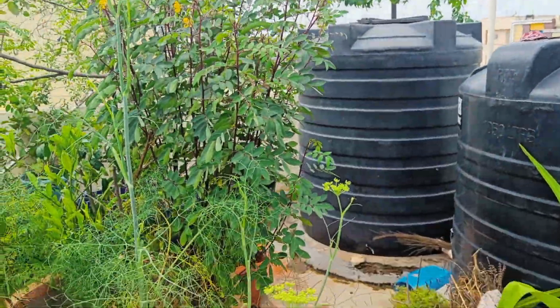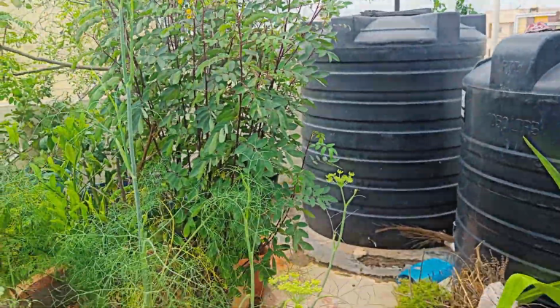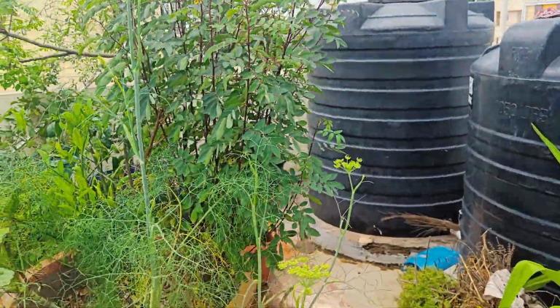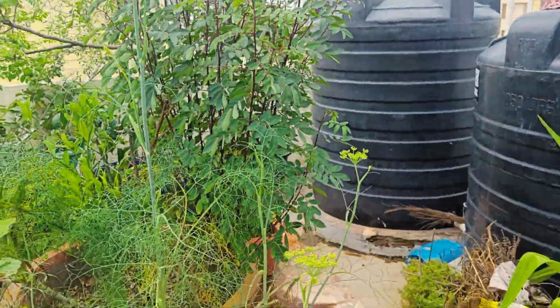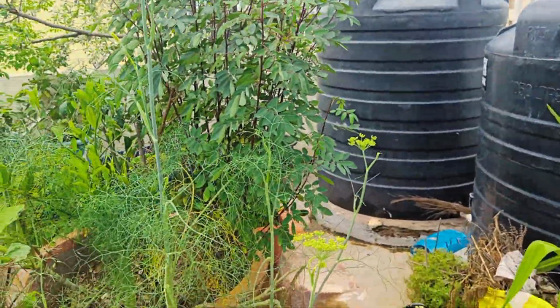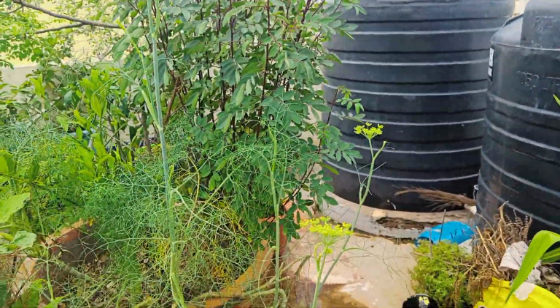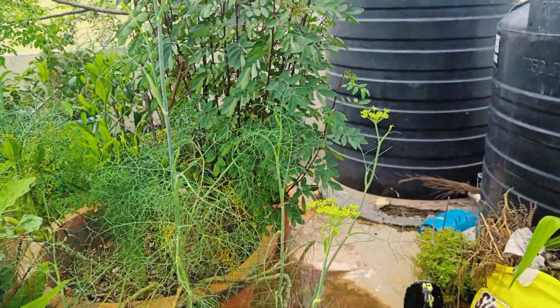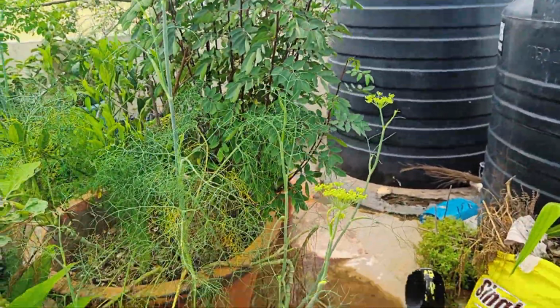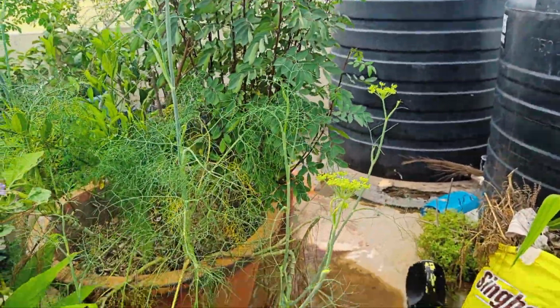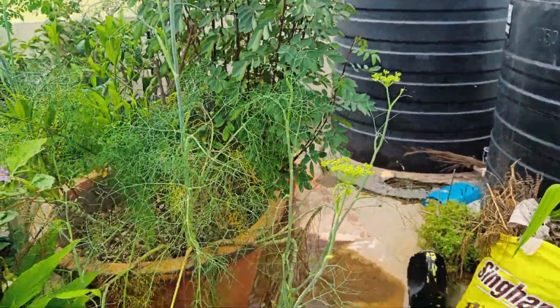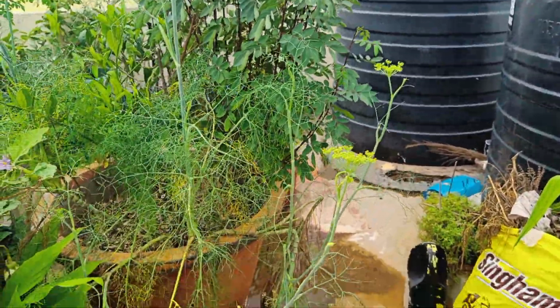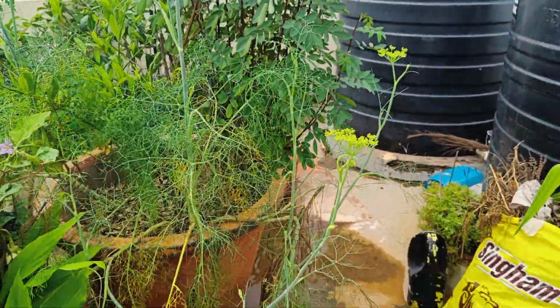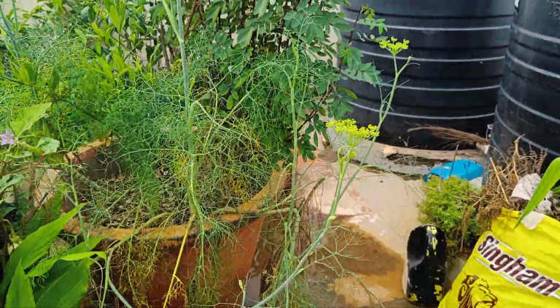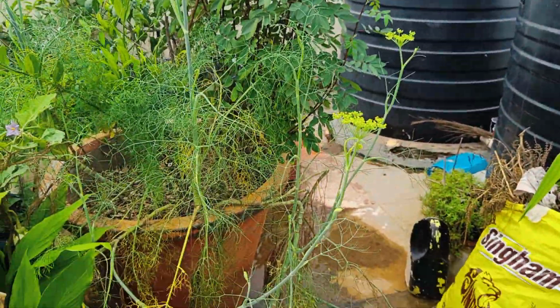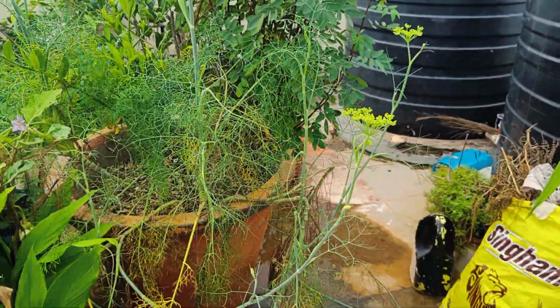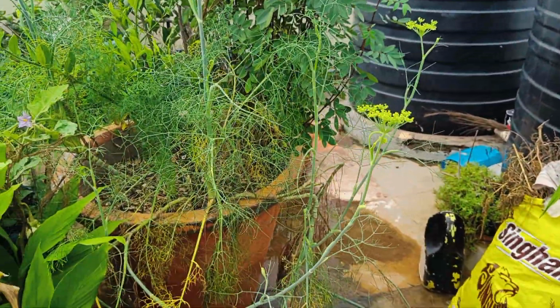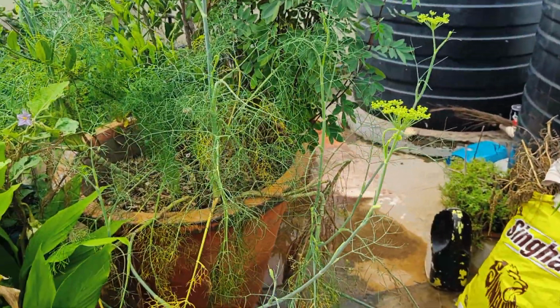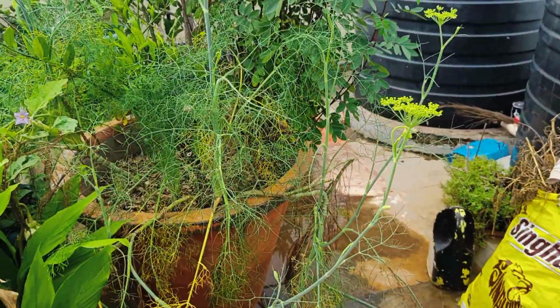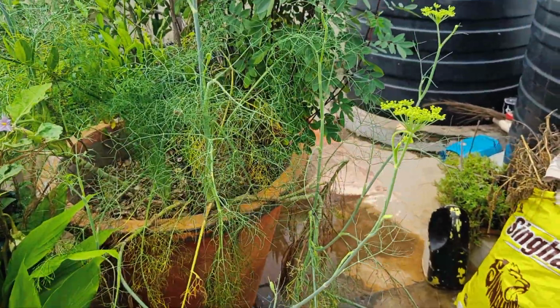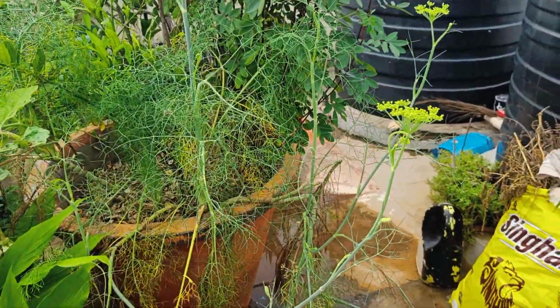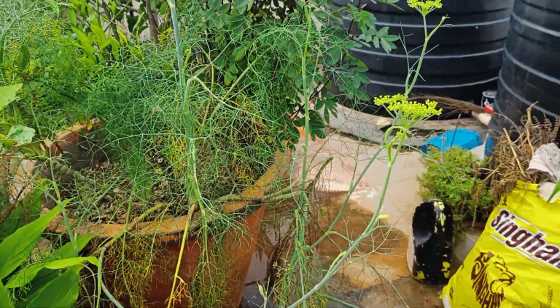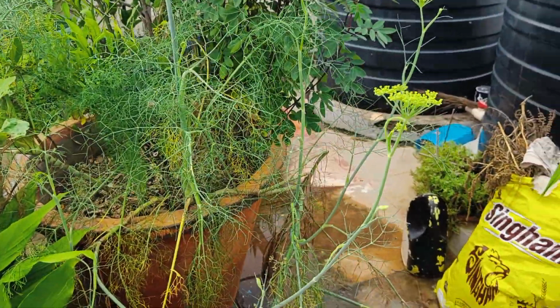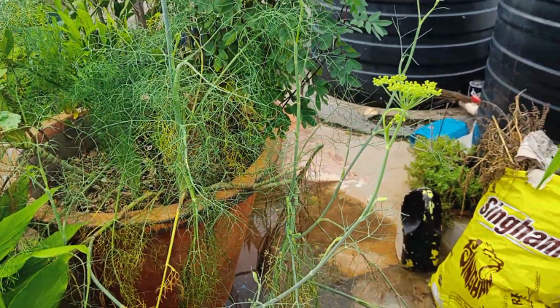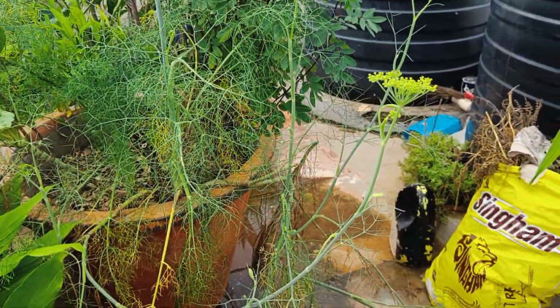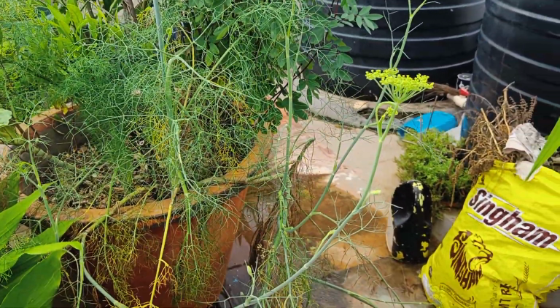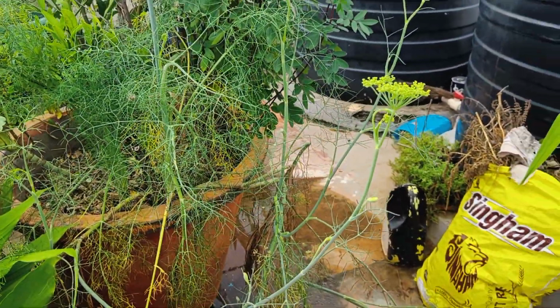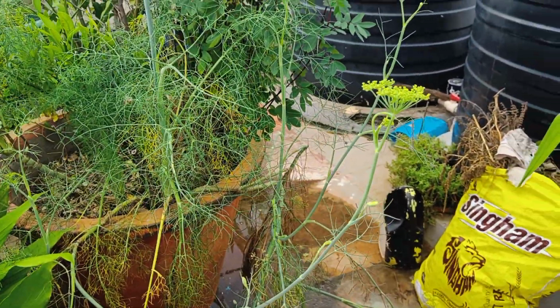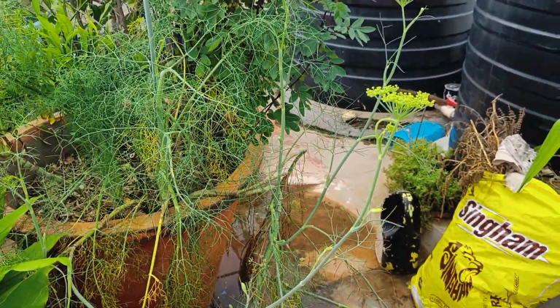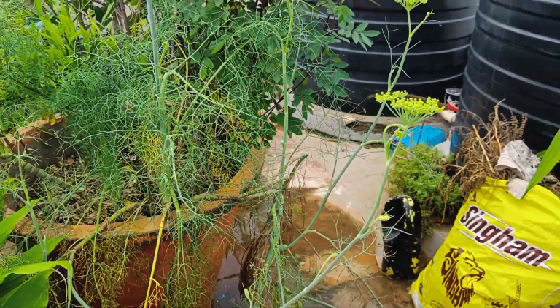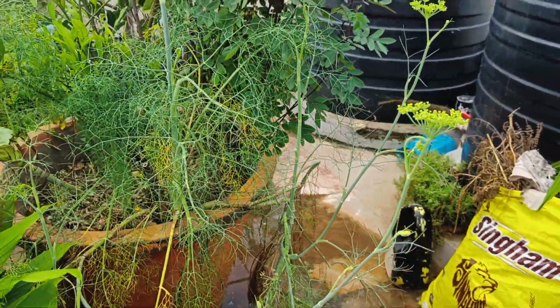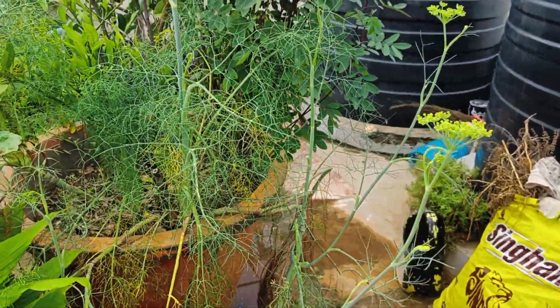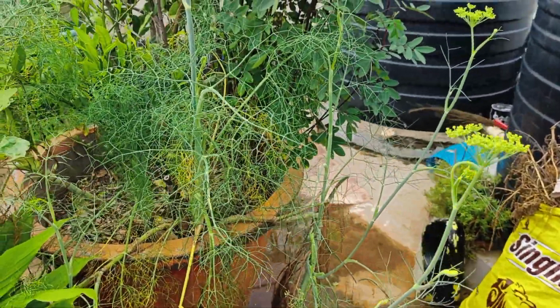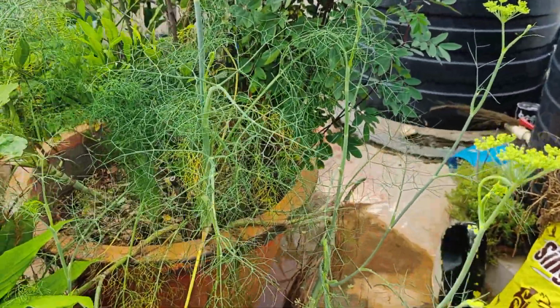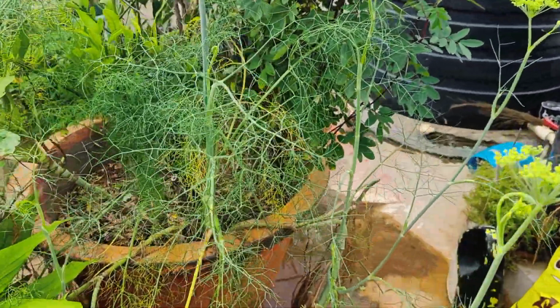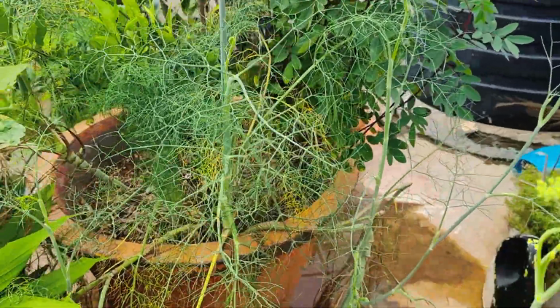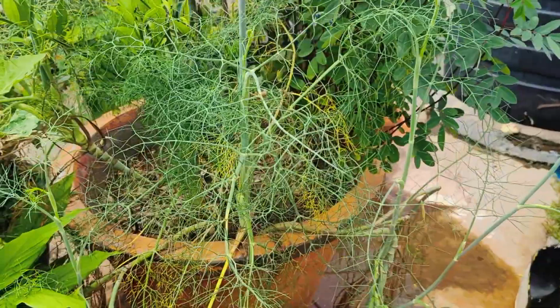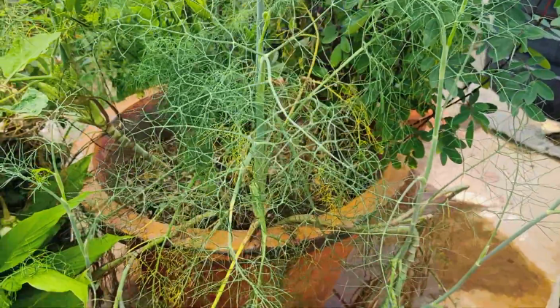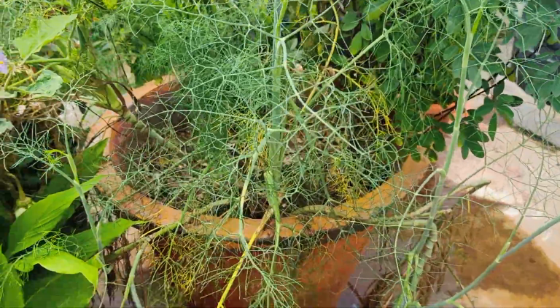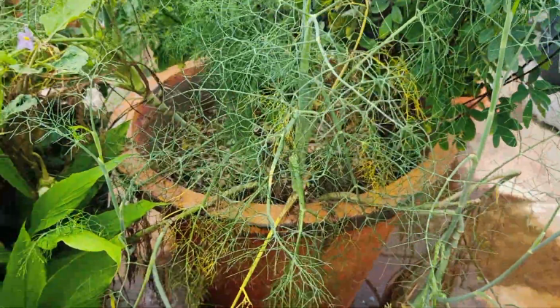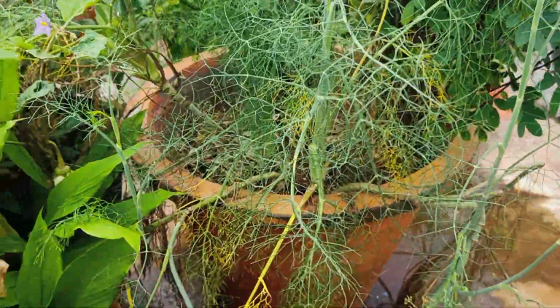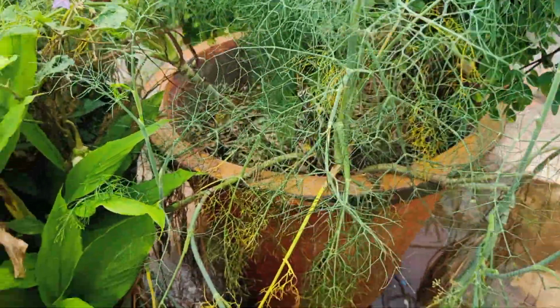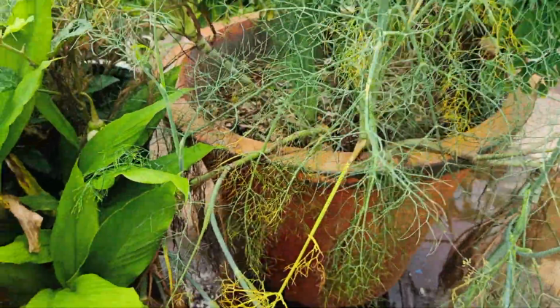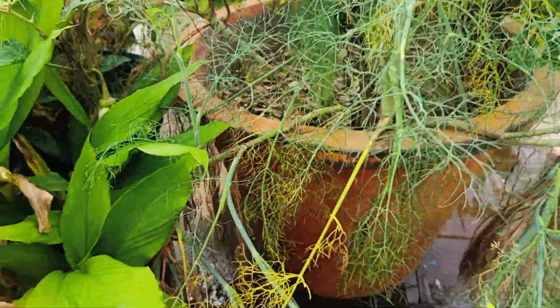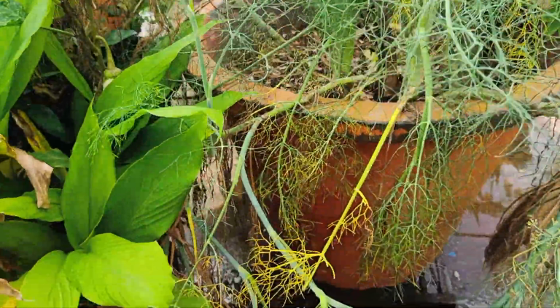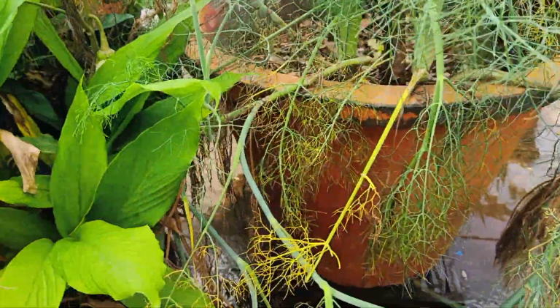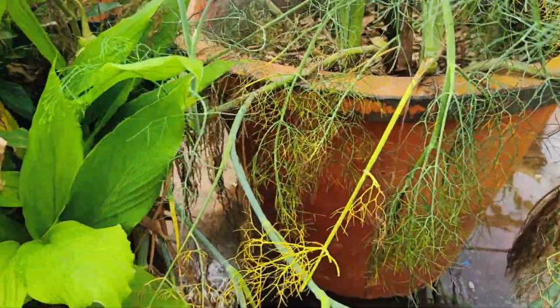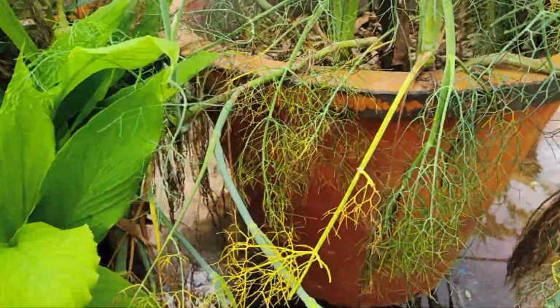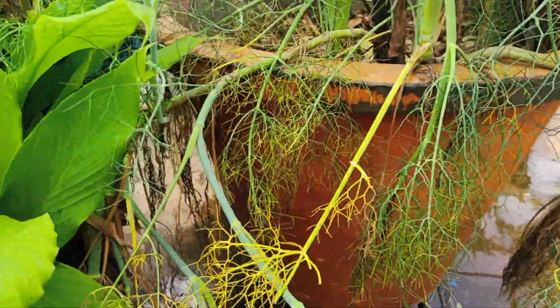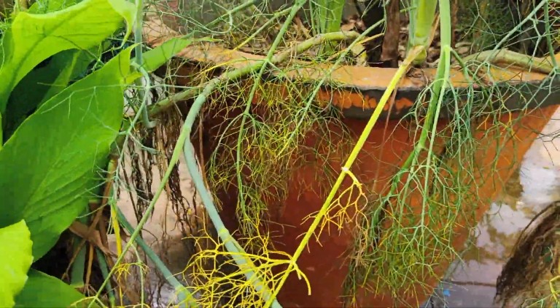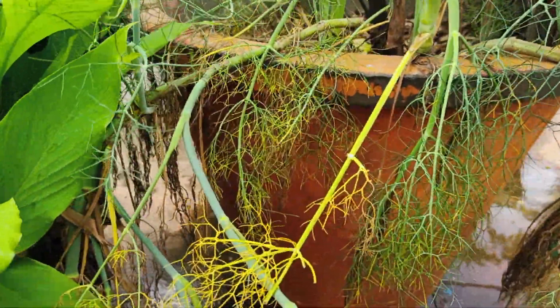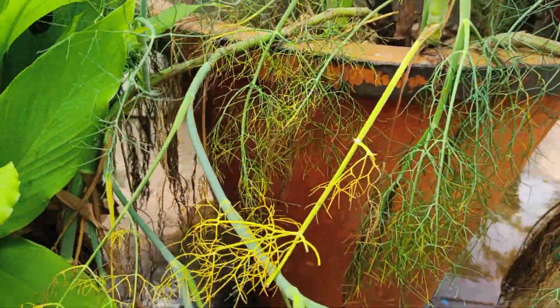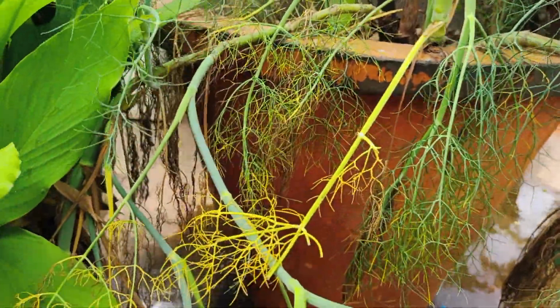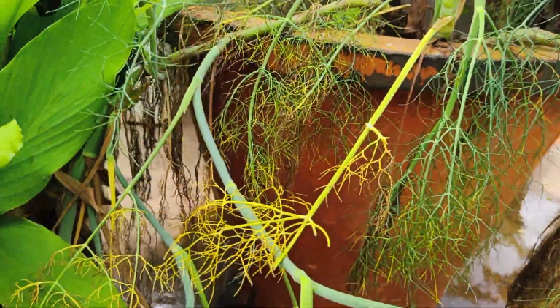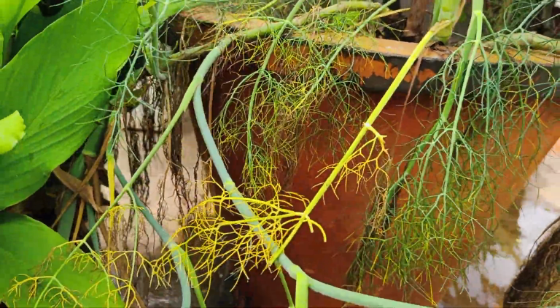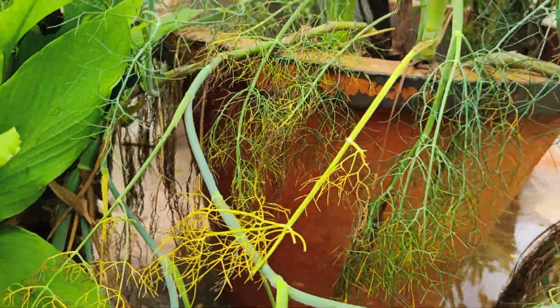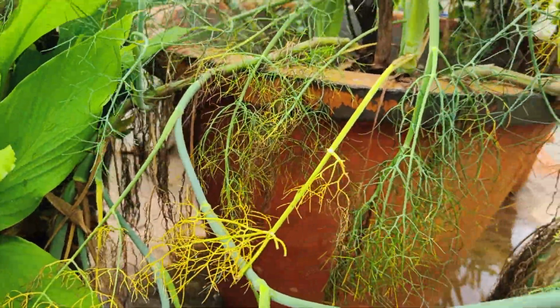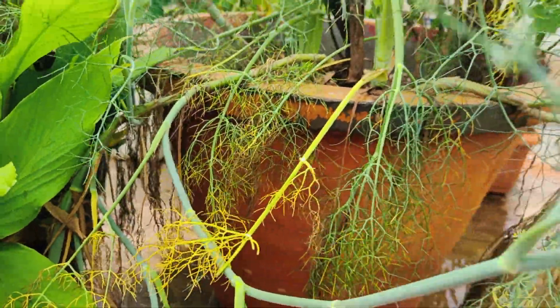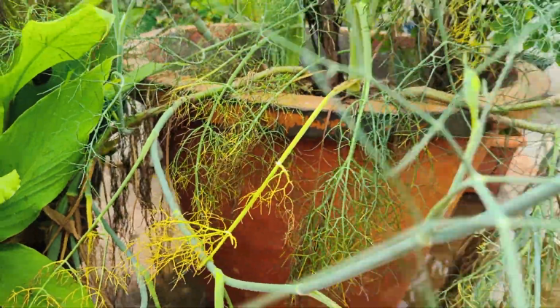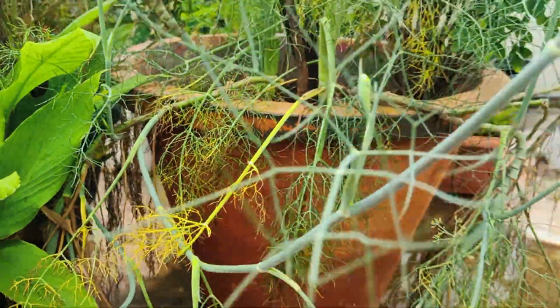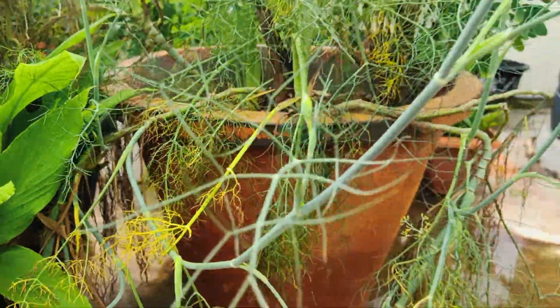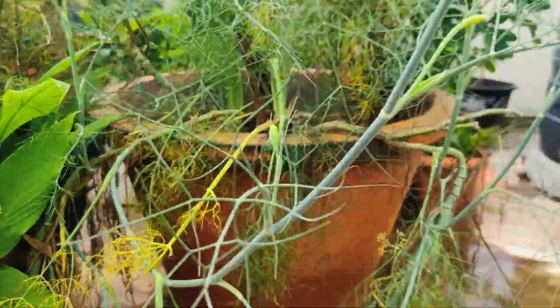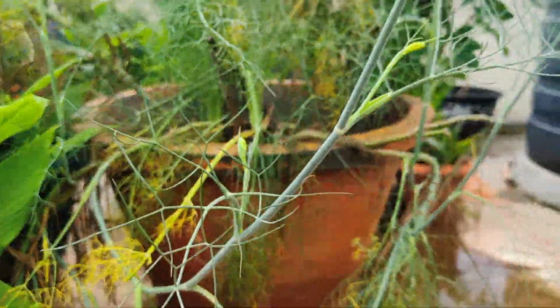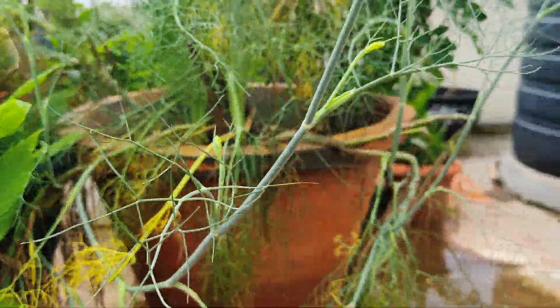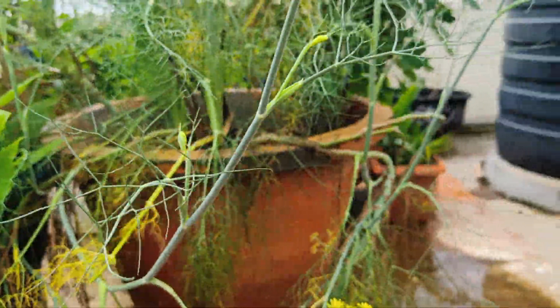Hello, I am the Gilding Gardens. I am going to make this one.